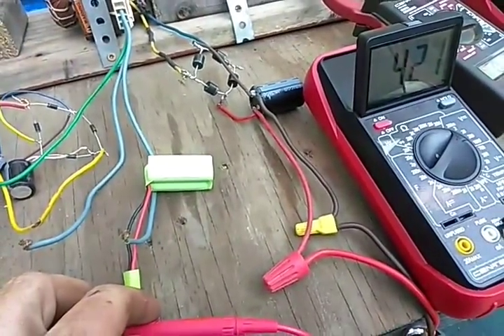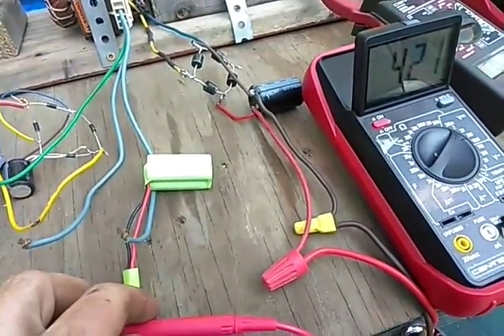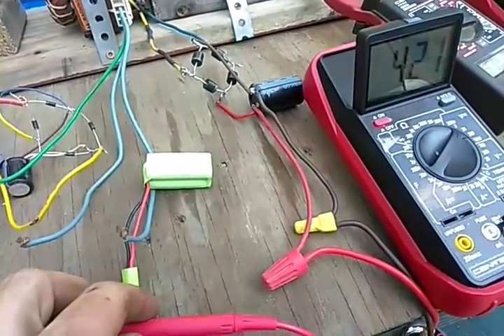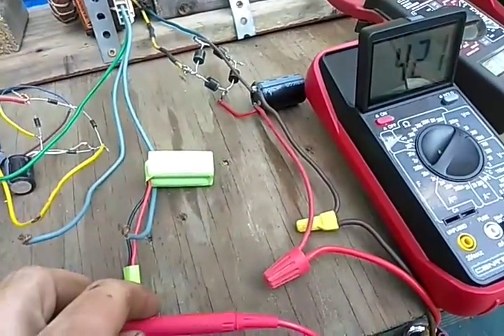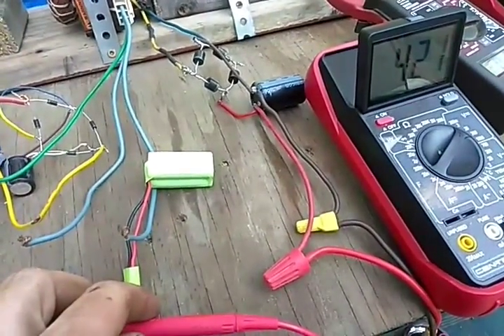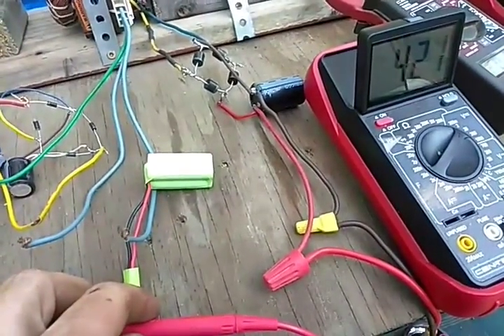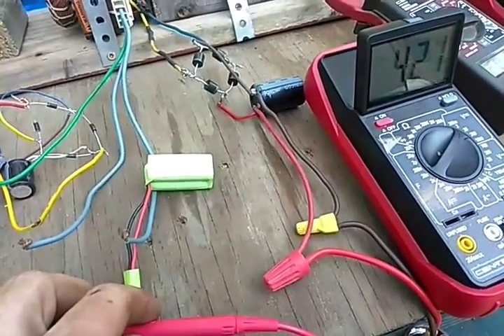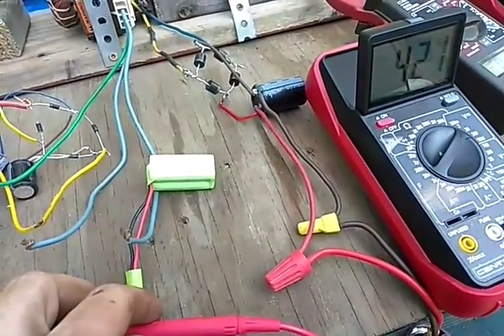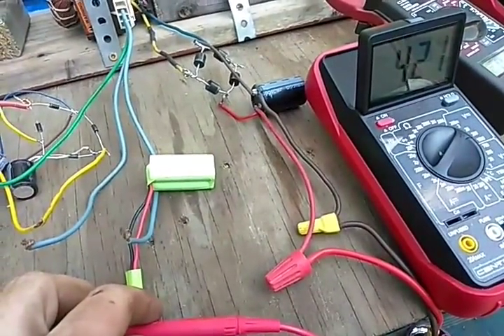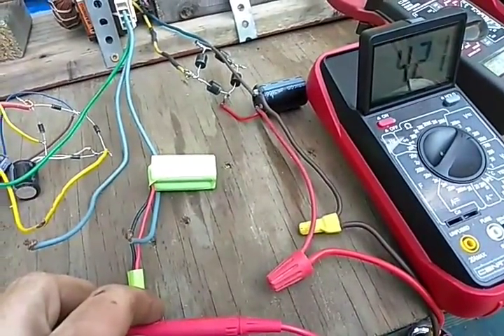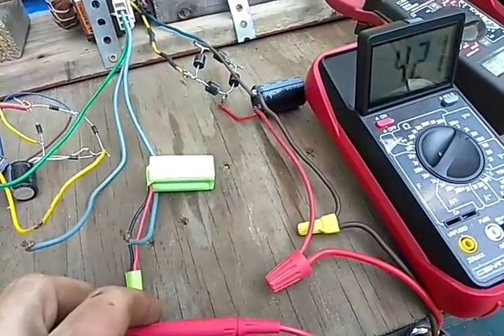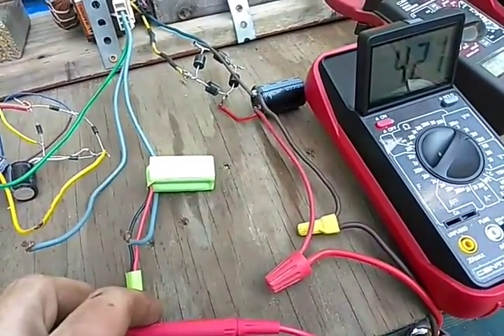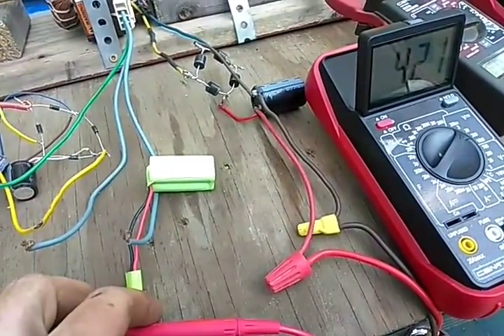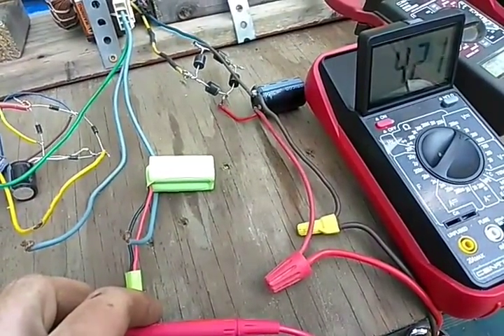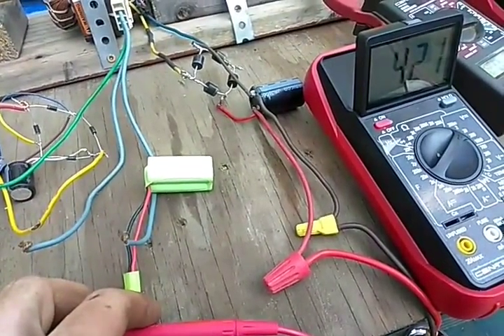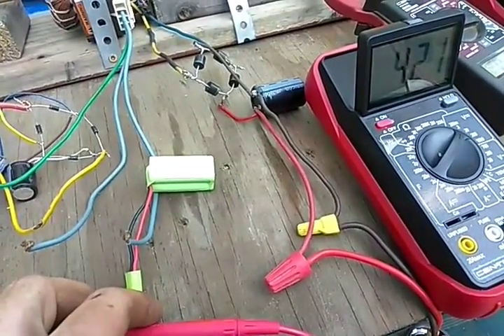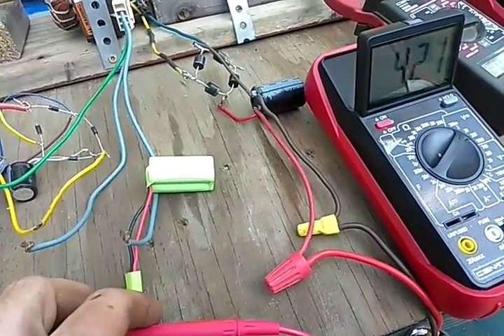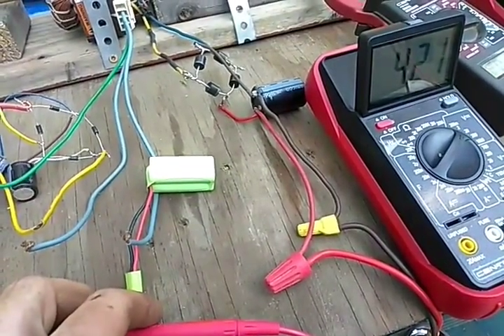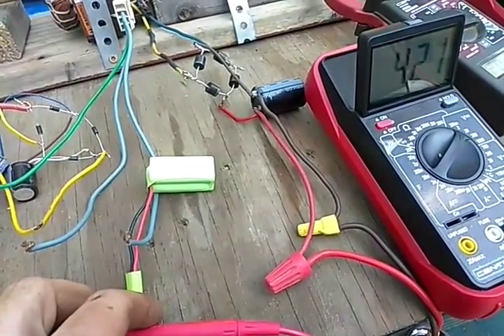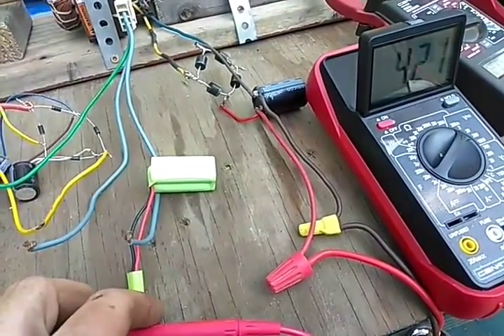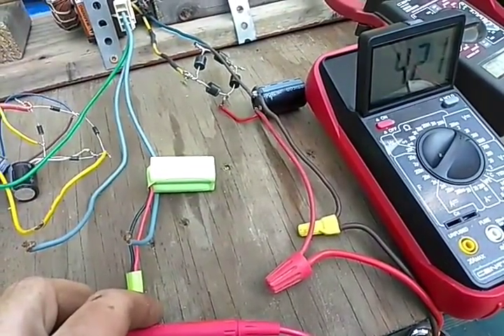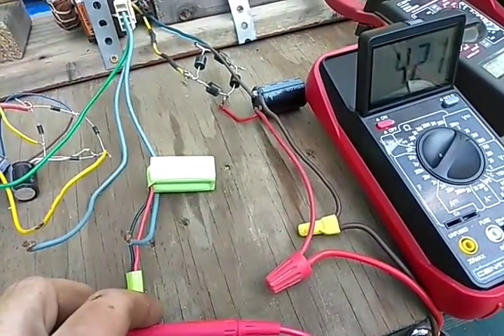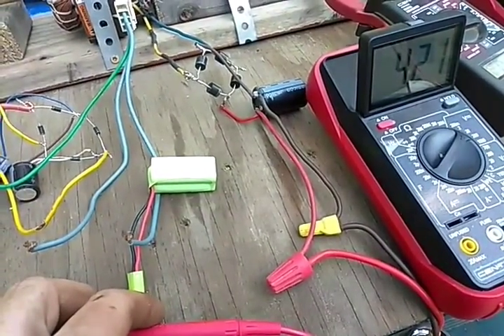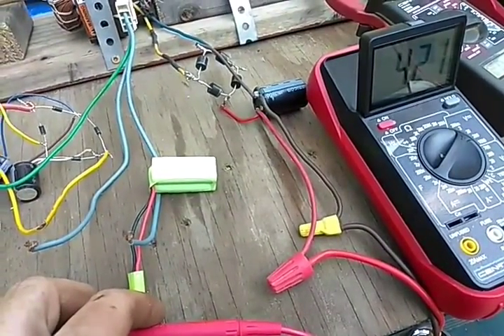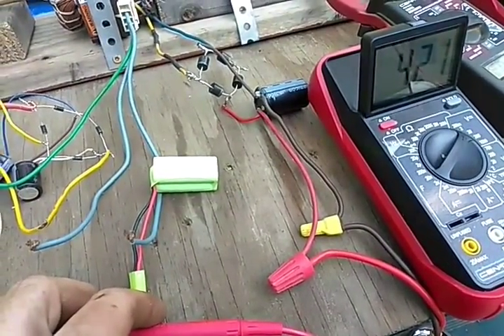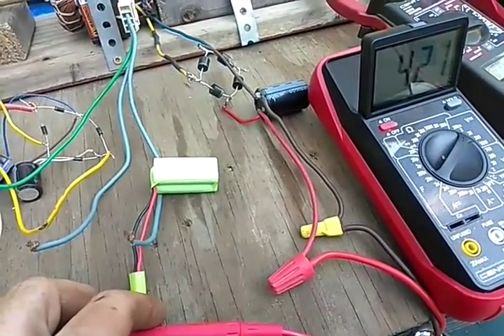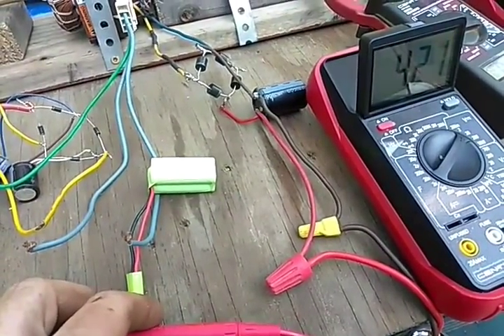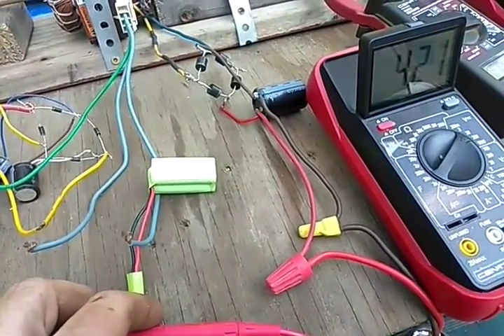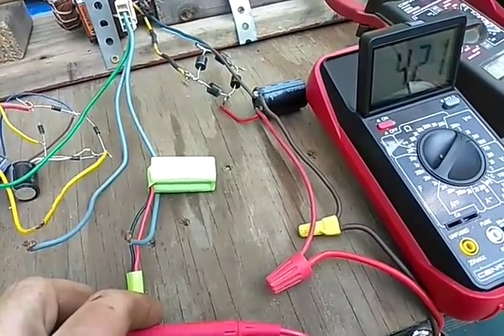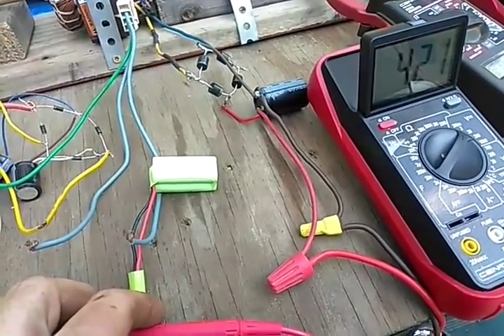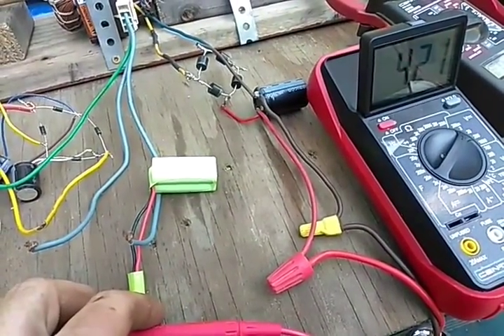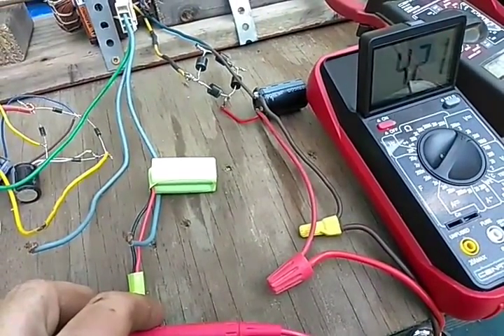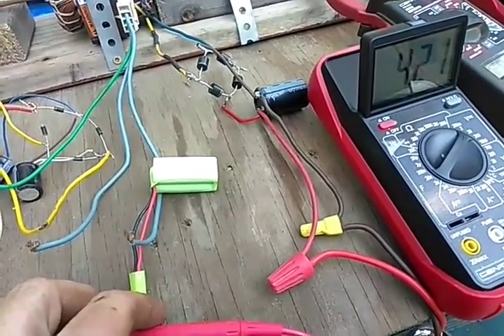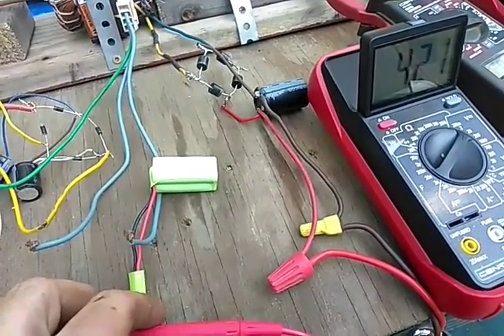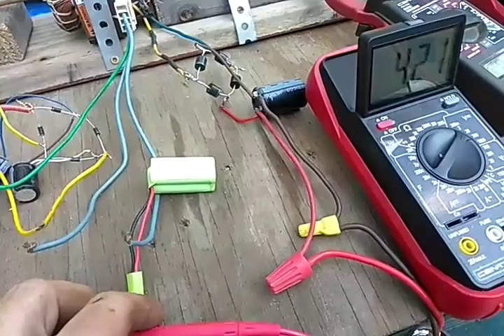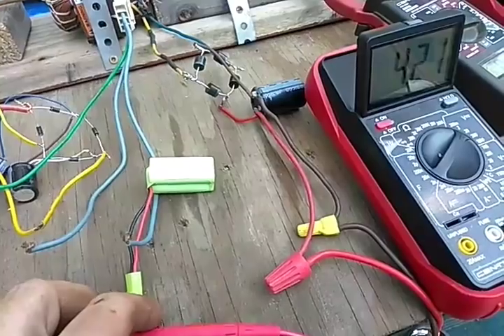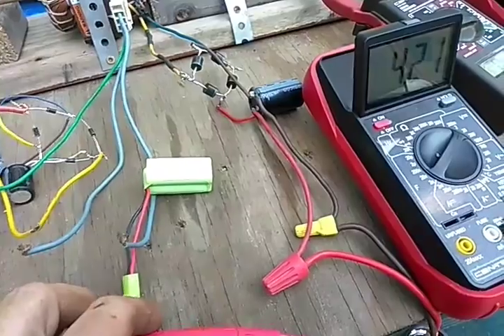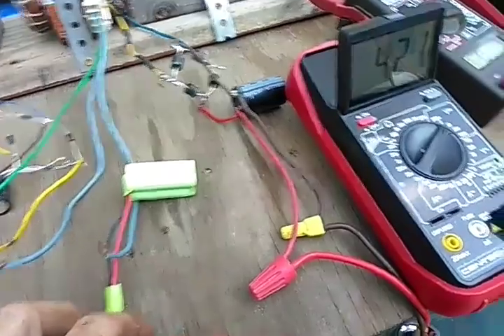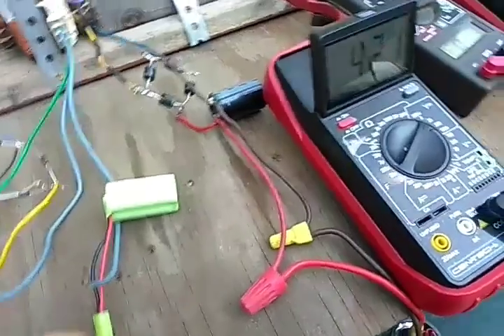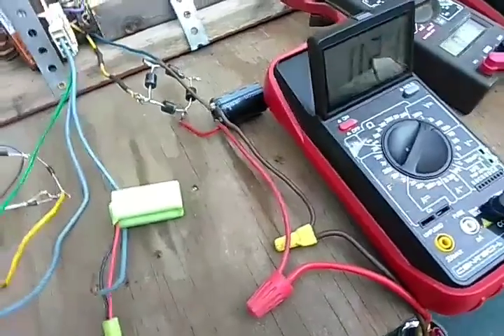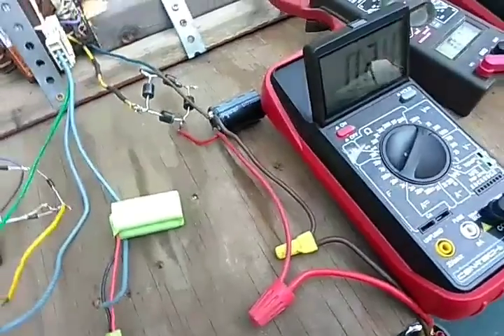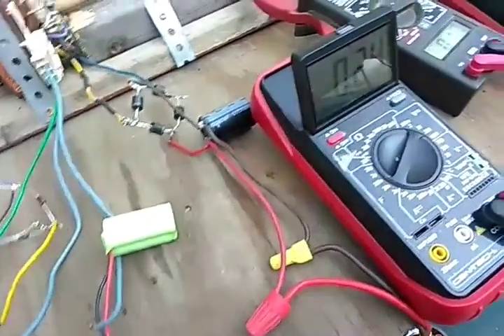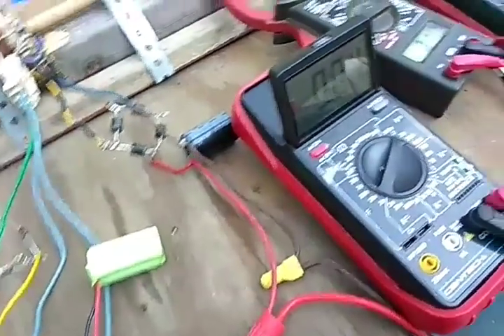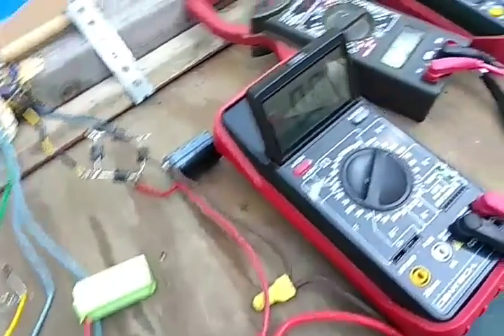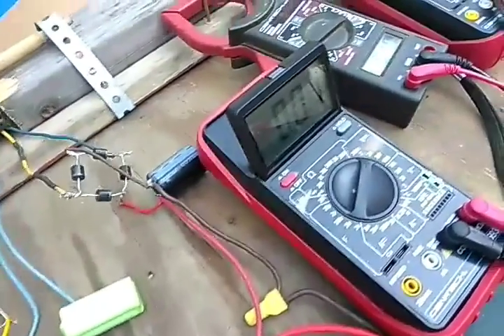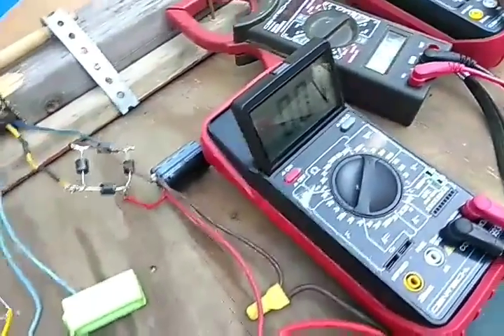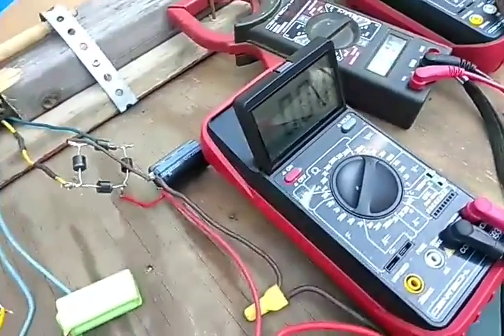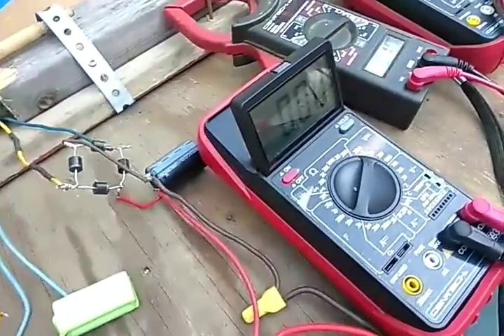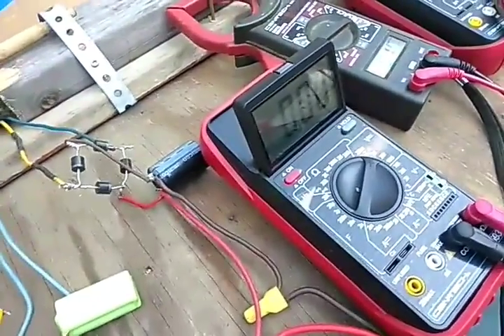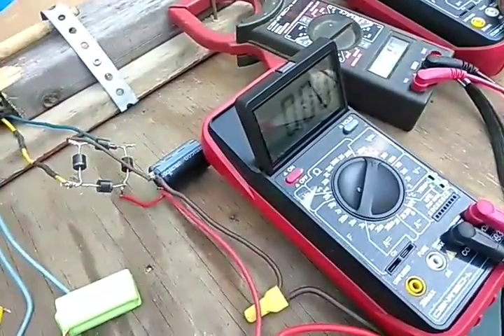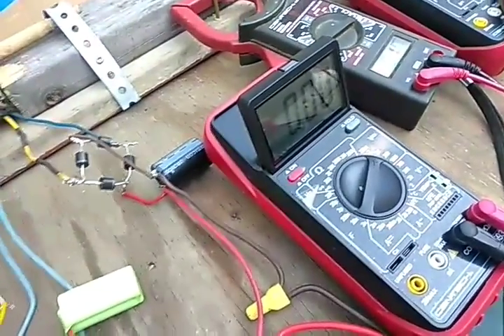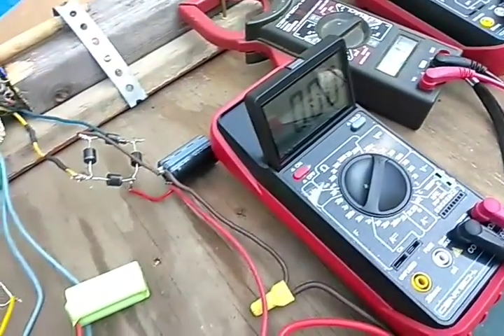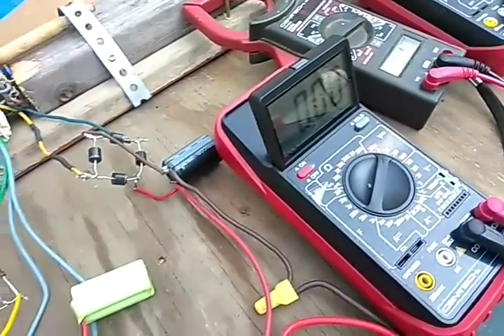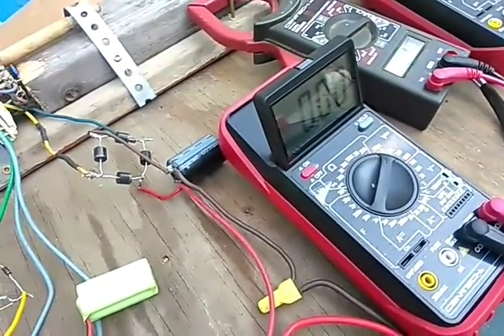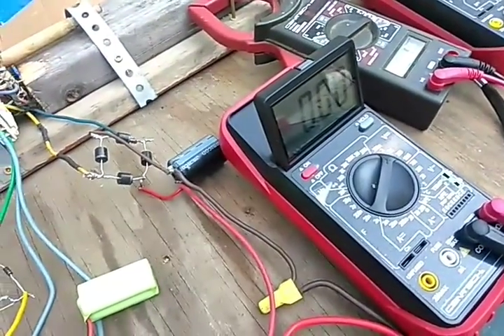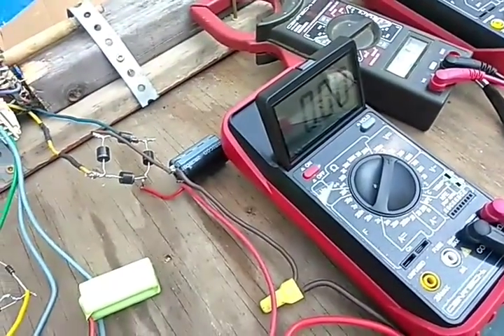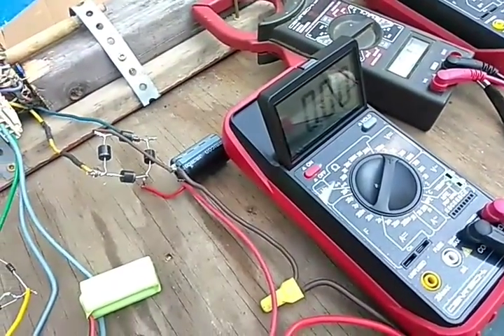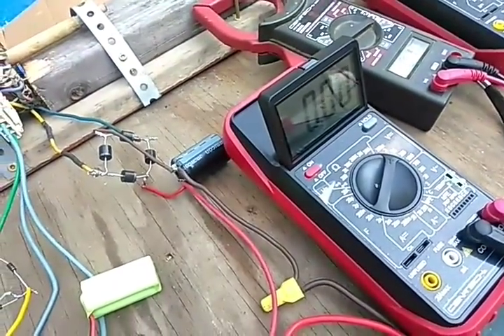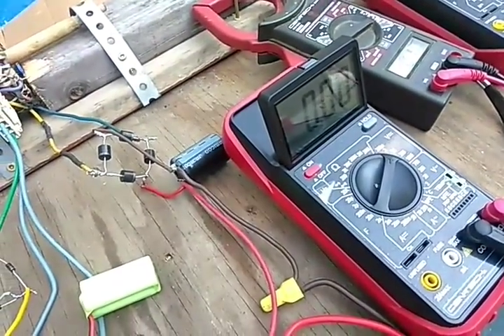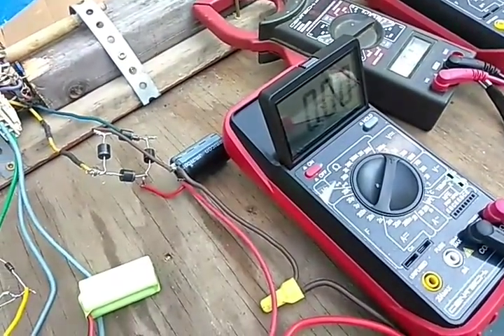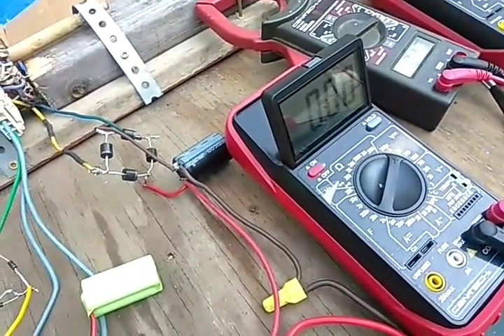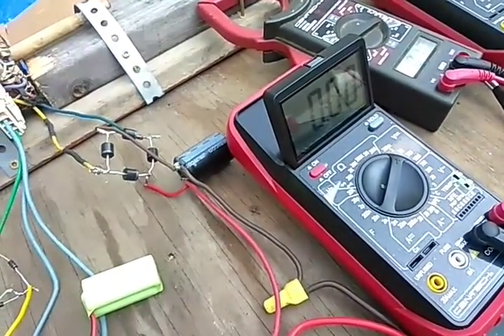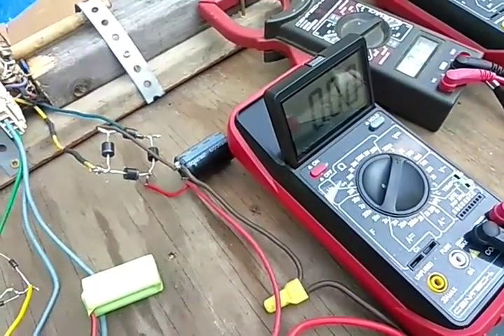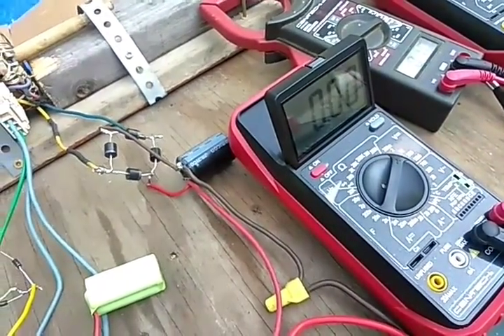Oh, that battery is way dead. It's supposed to be 11.1 volts — it's at 4.21.